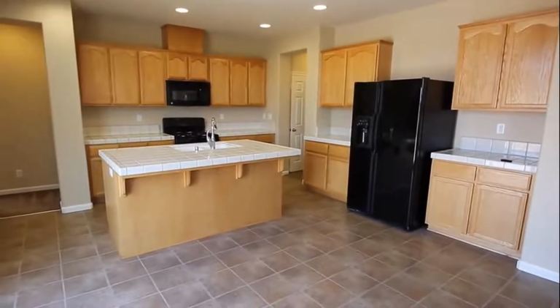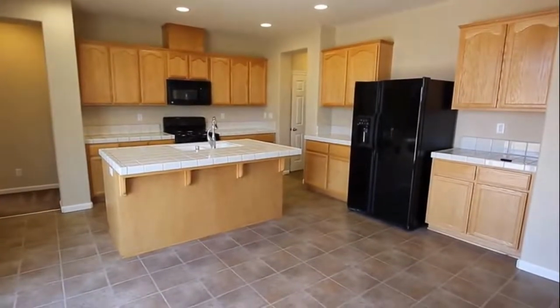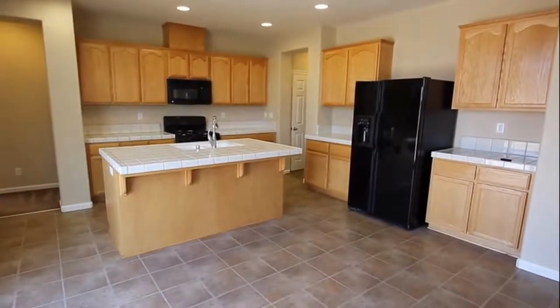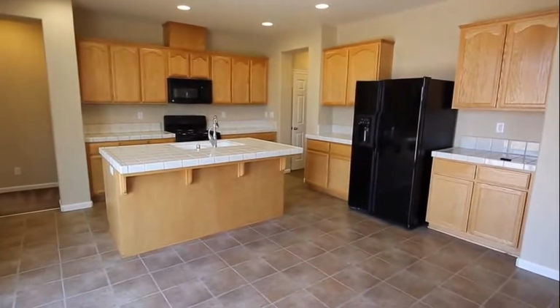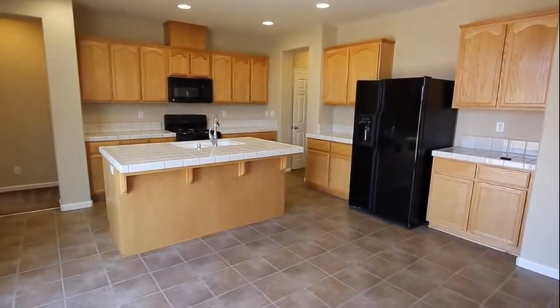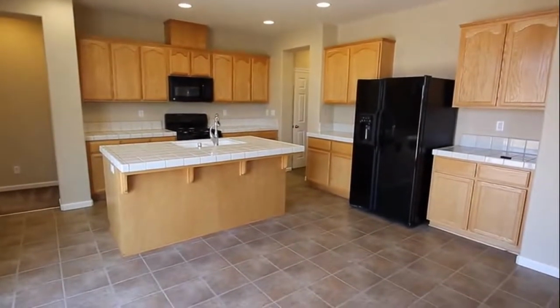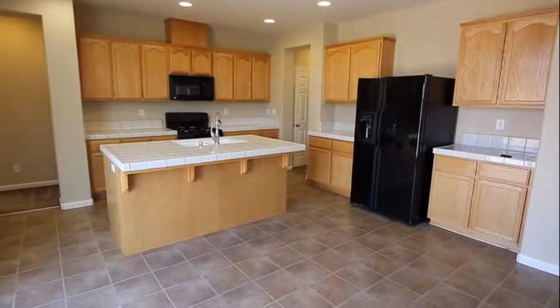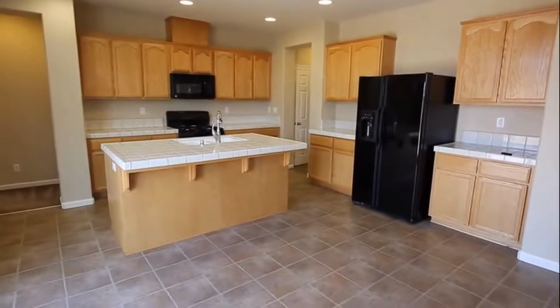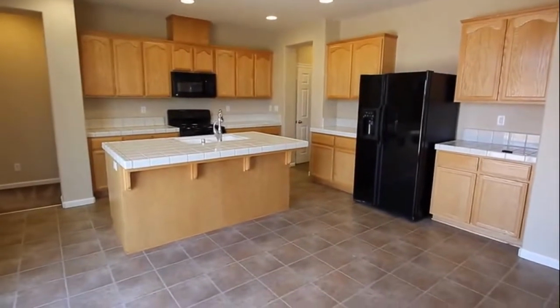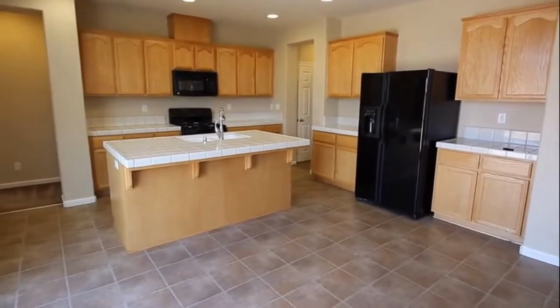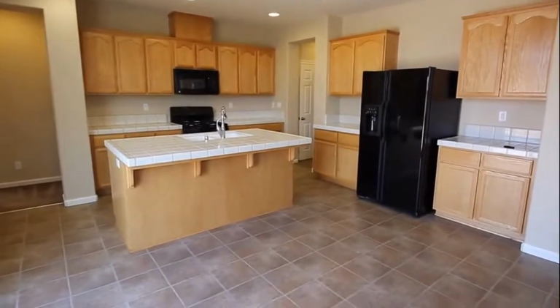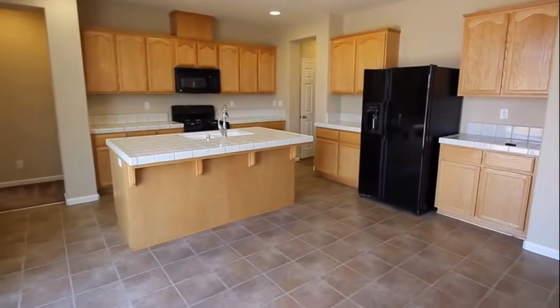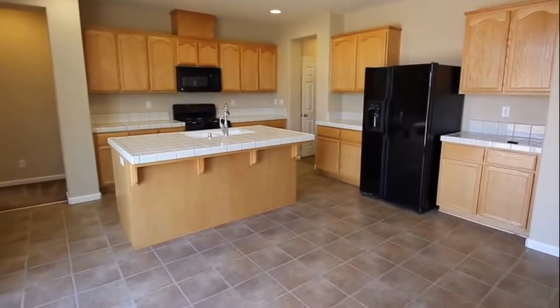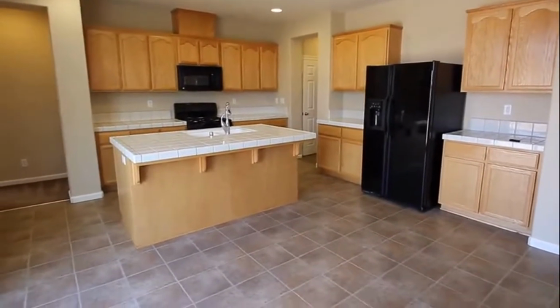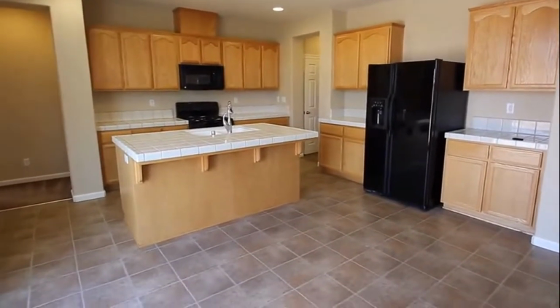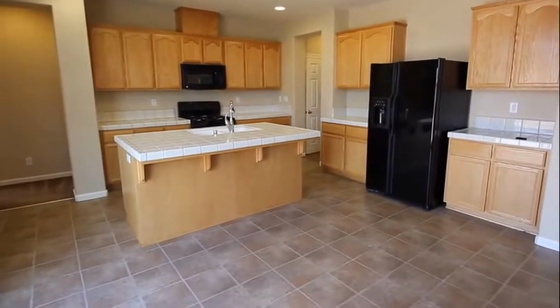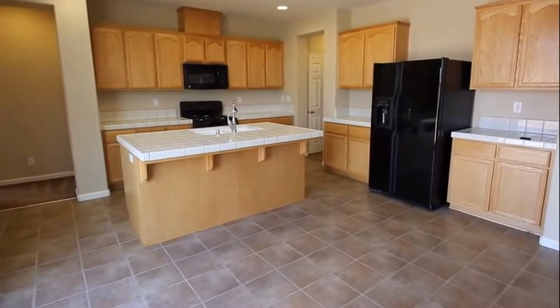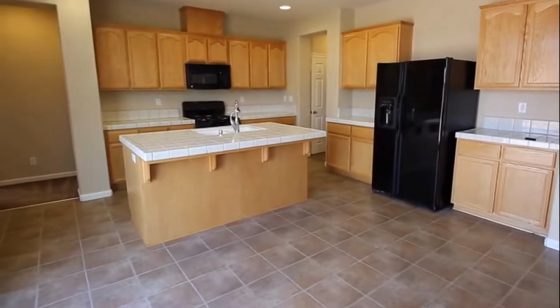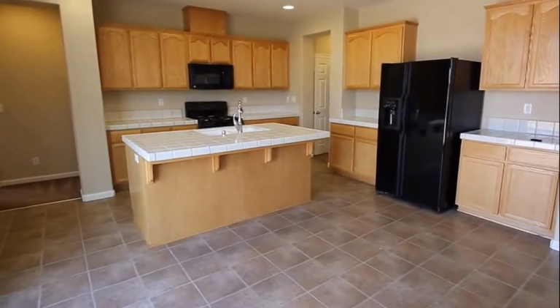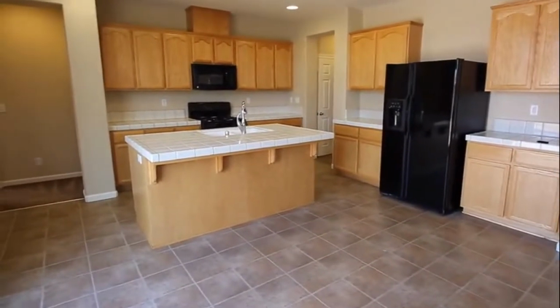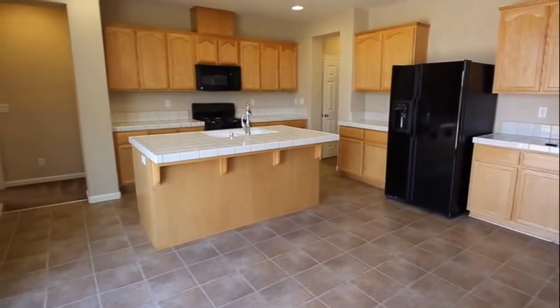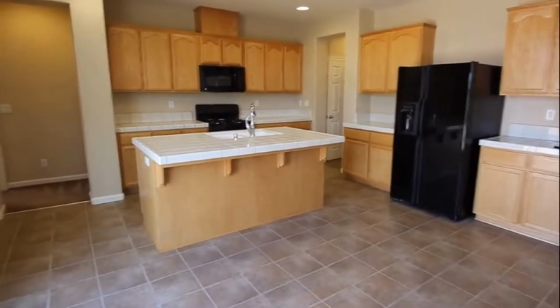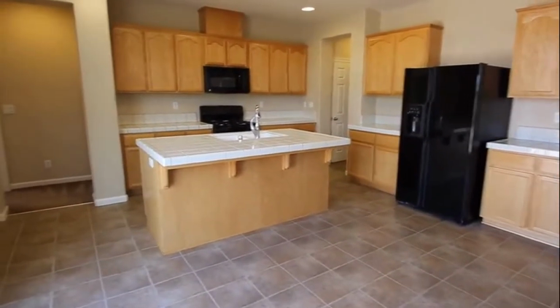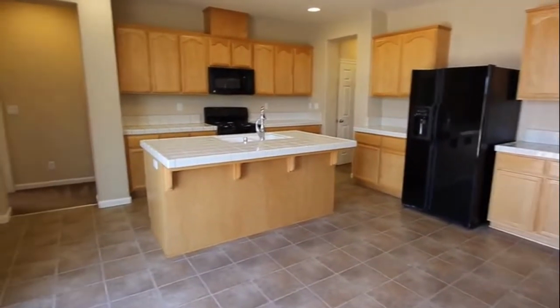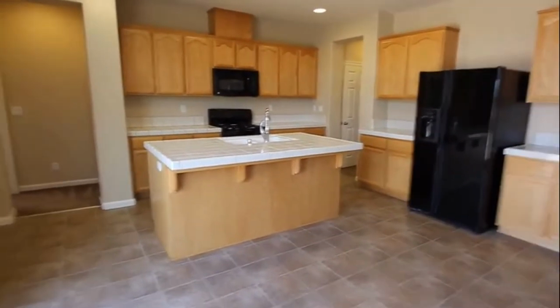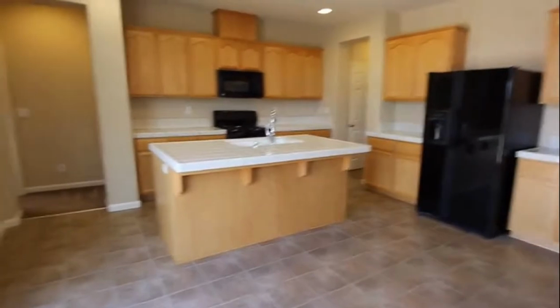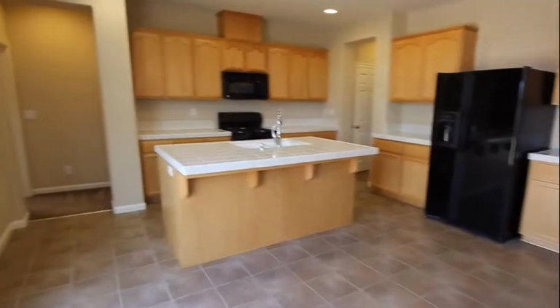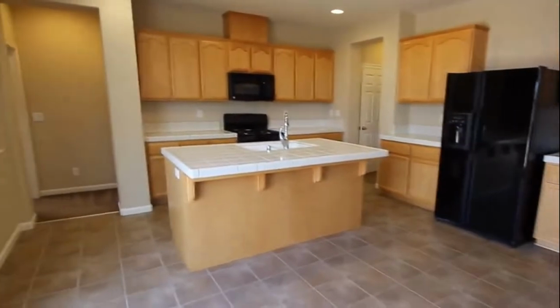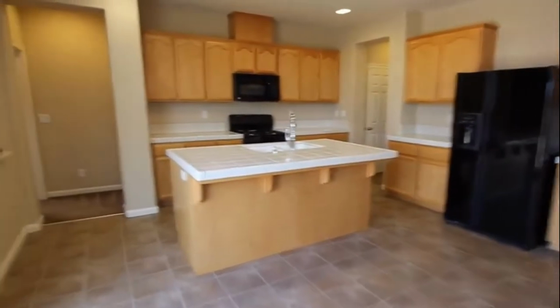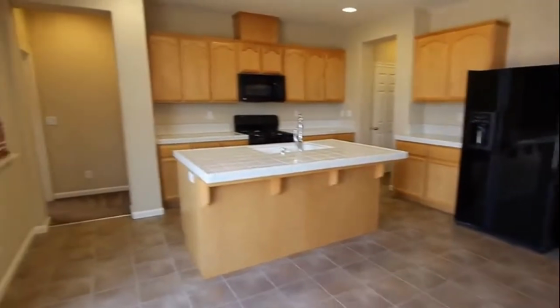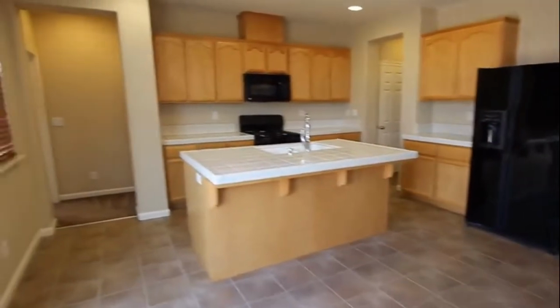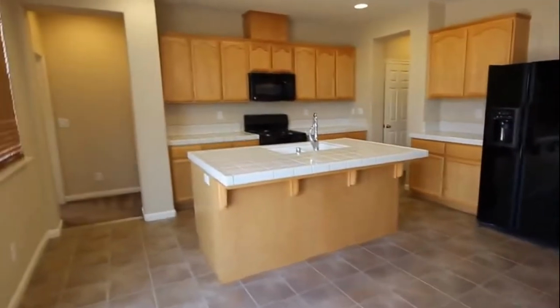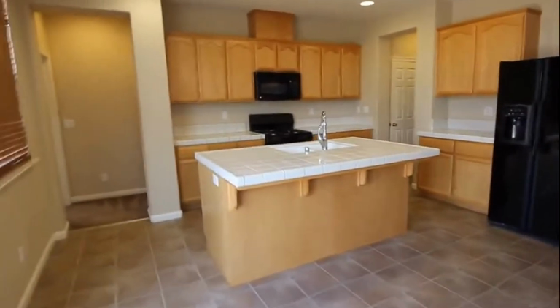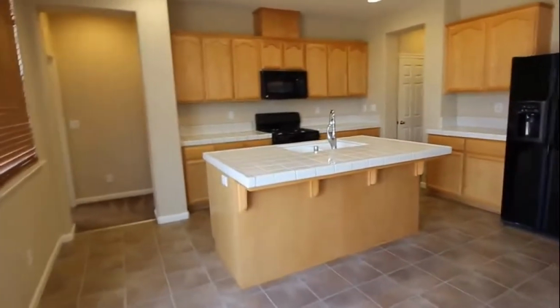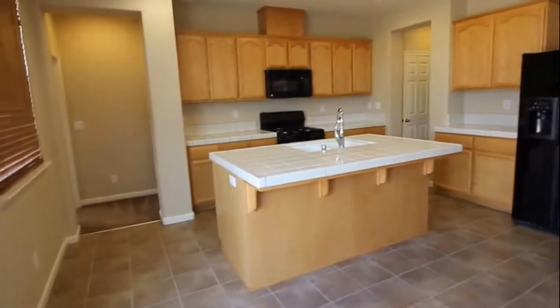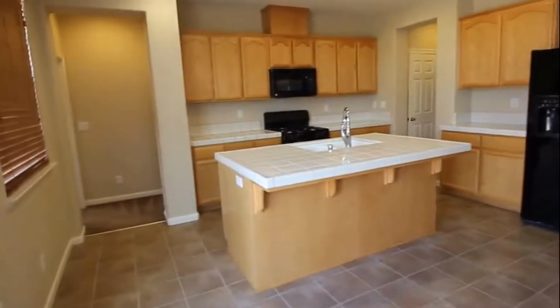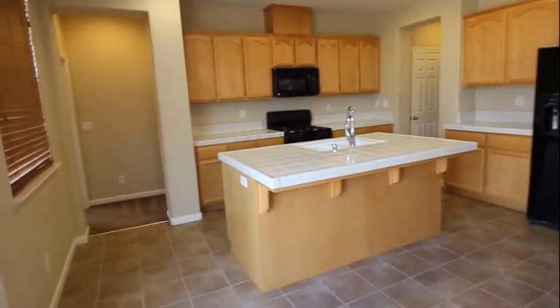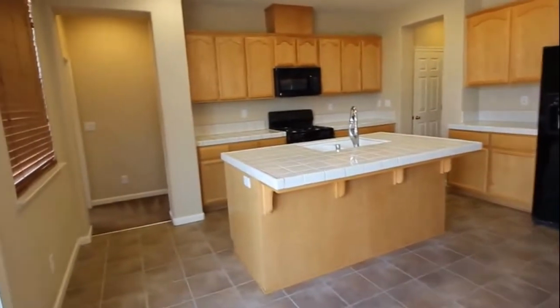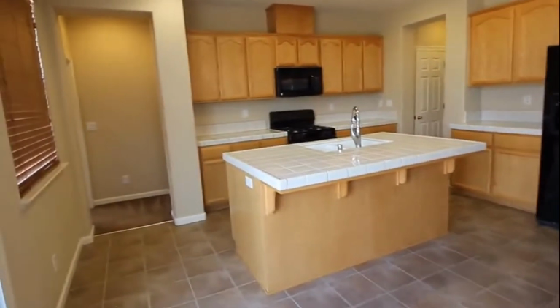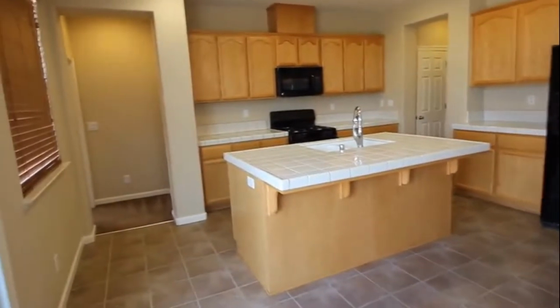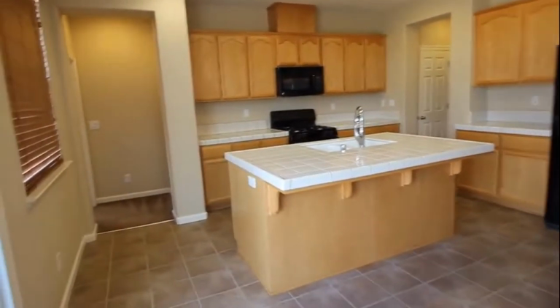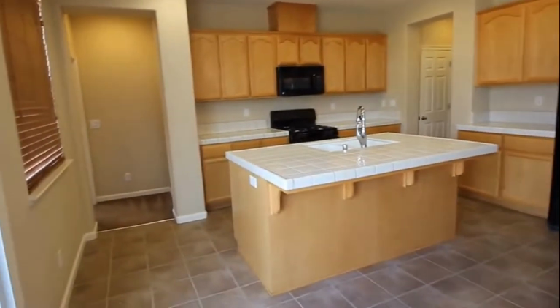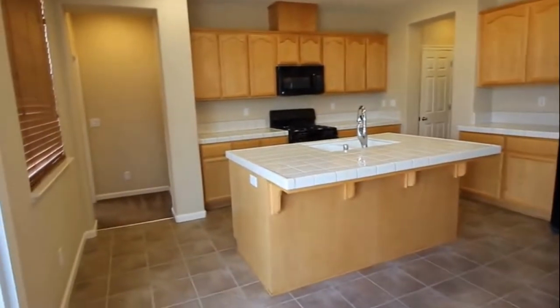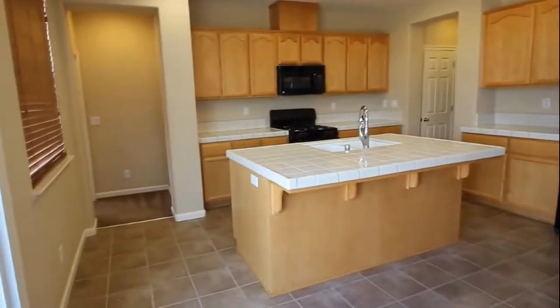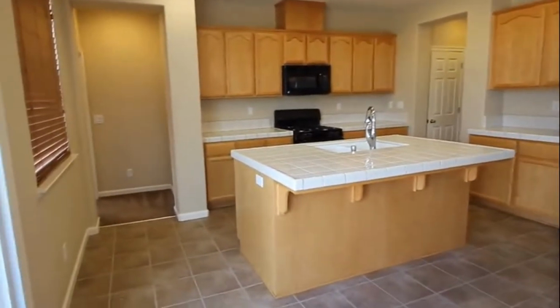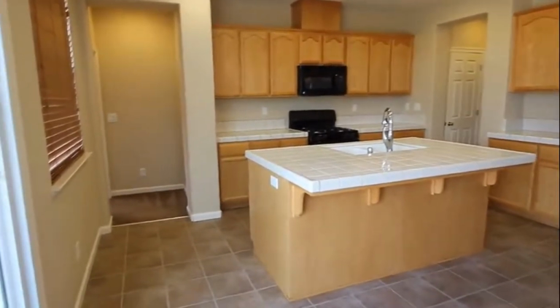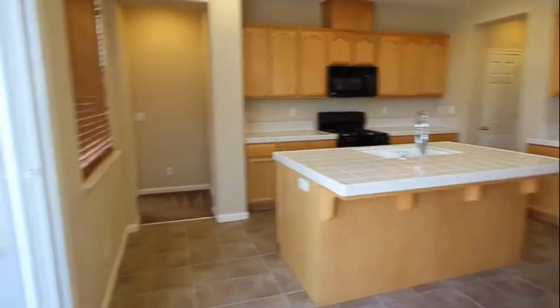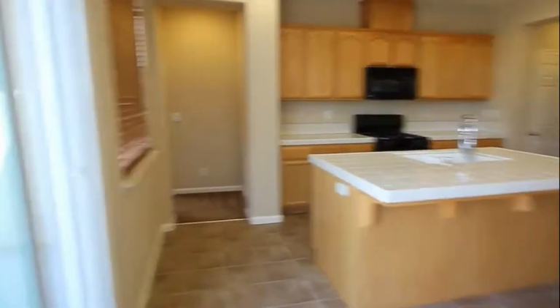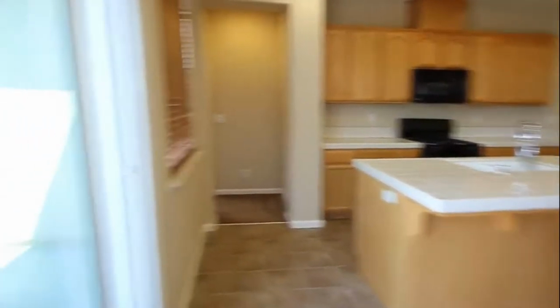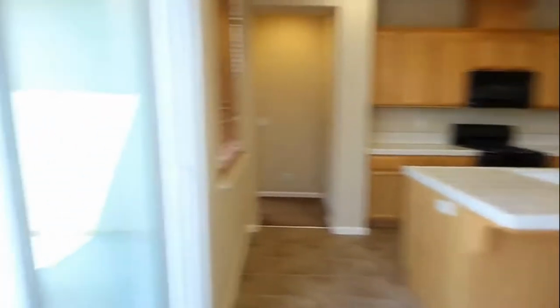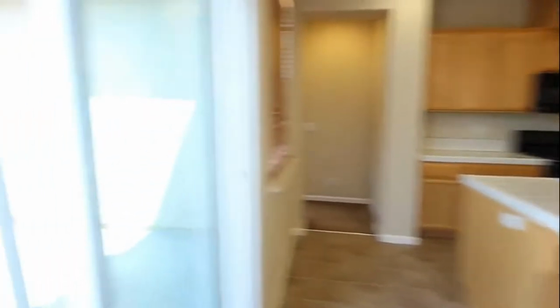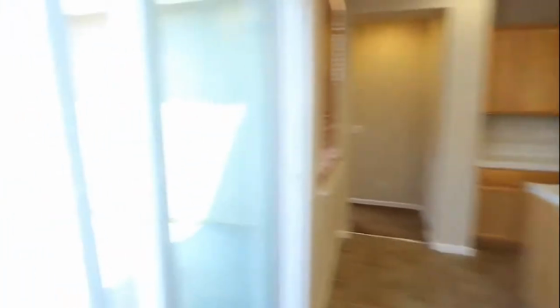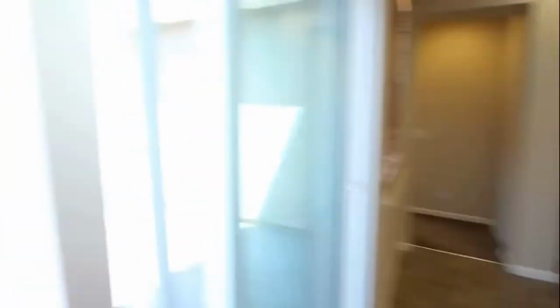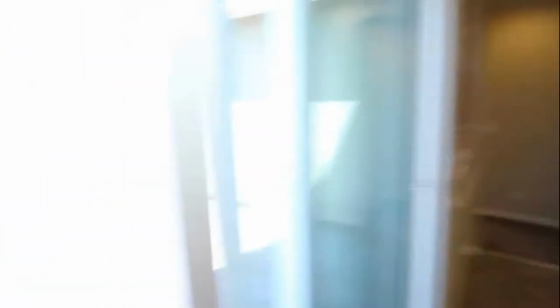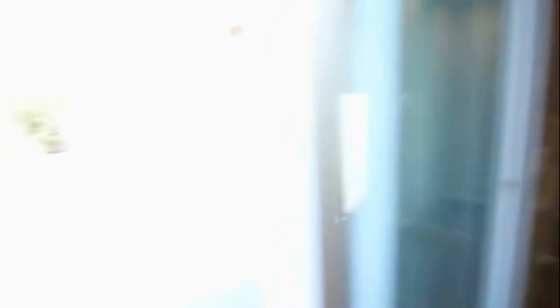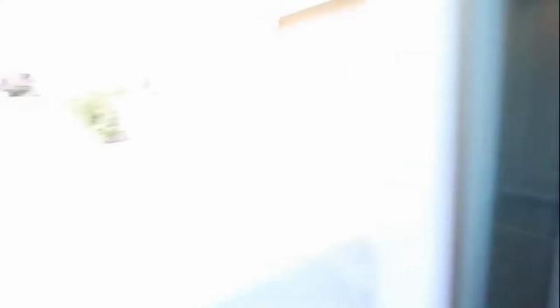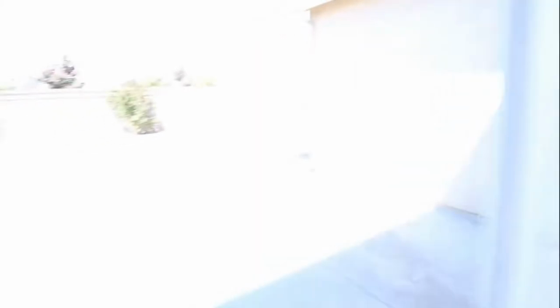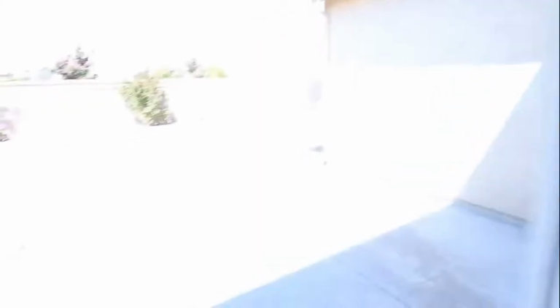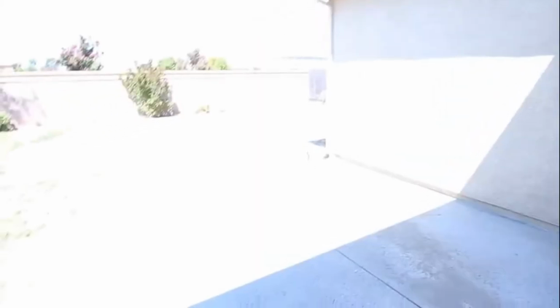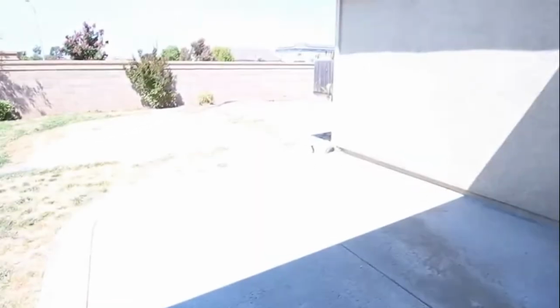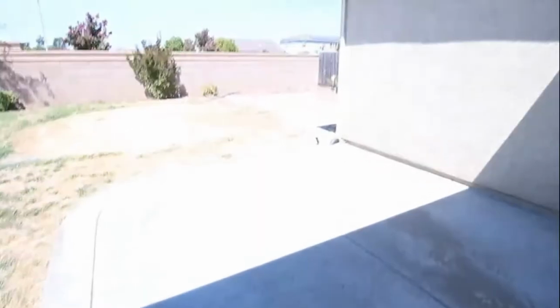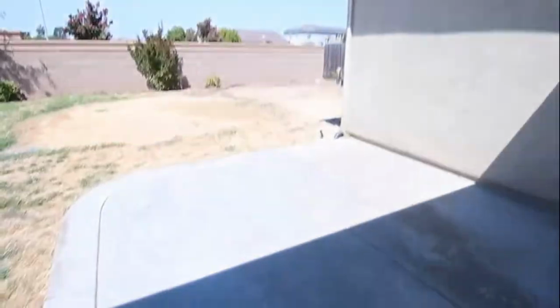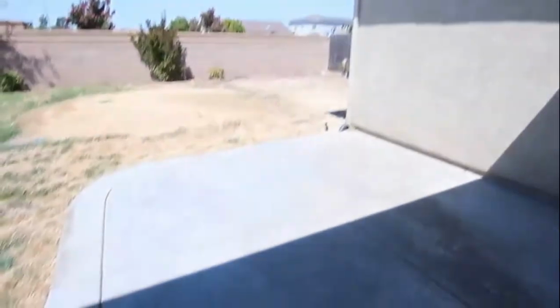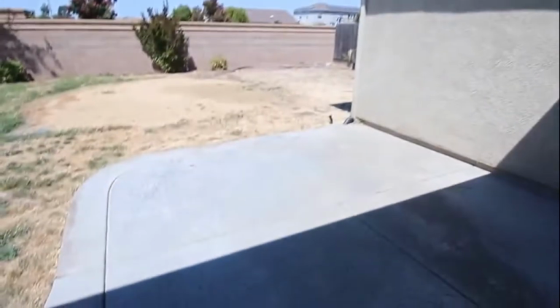Plenty of countertop and cabinet space, and a nice large island. The home does have a concrete patio.